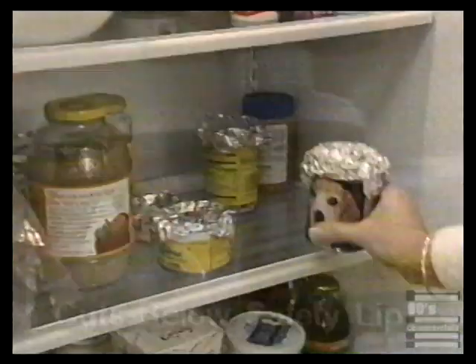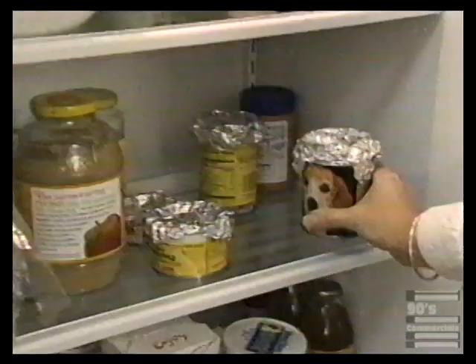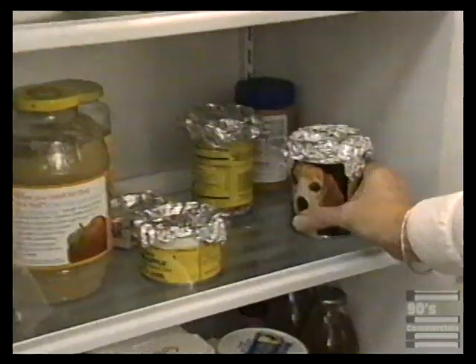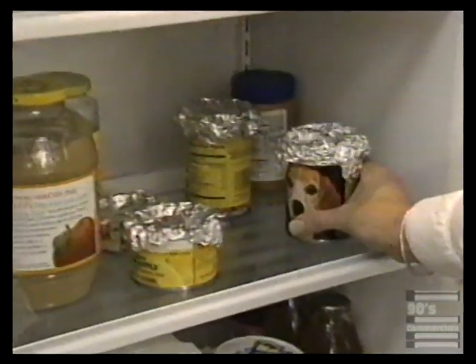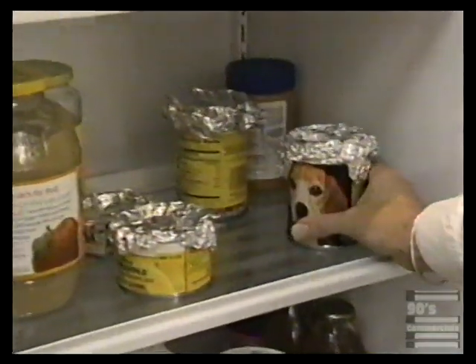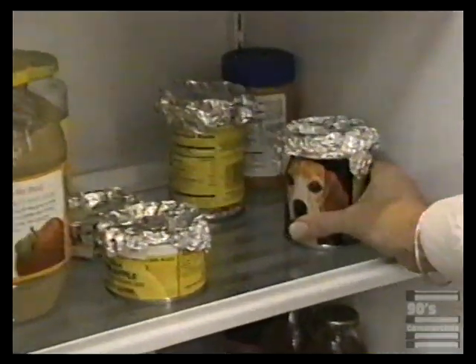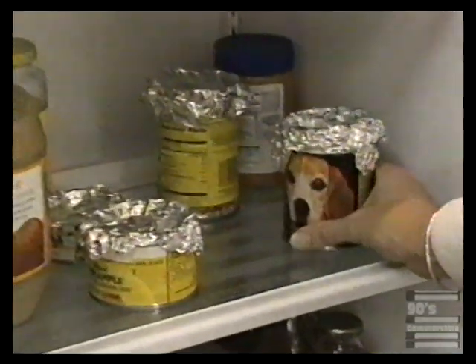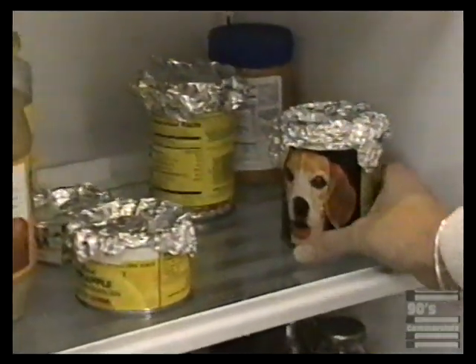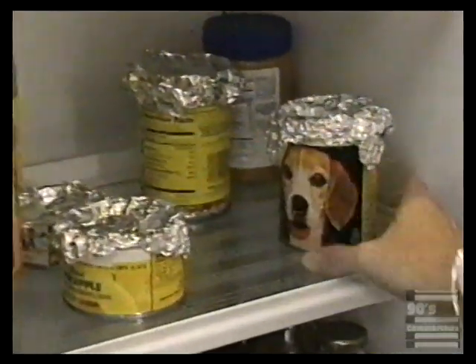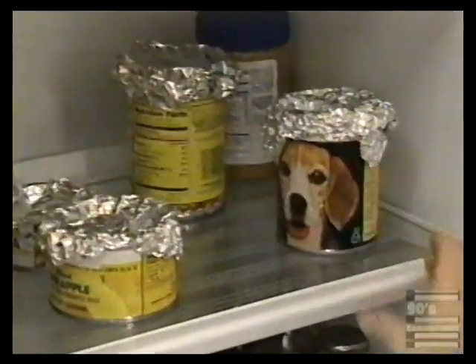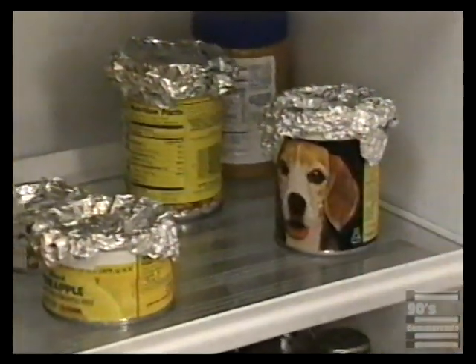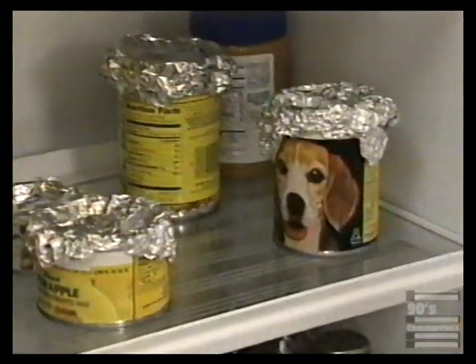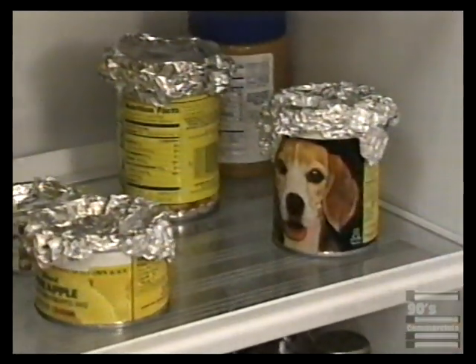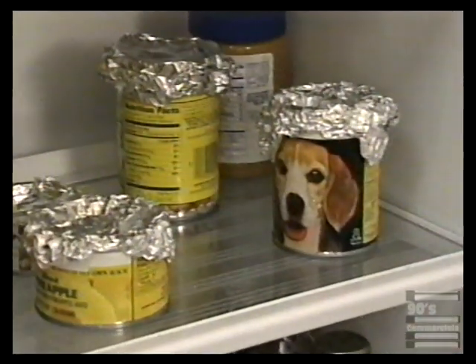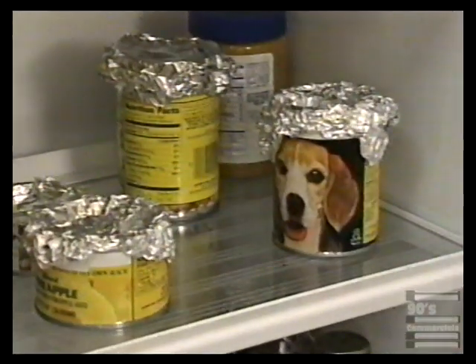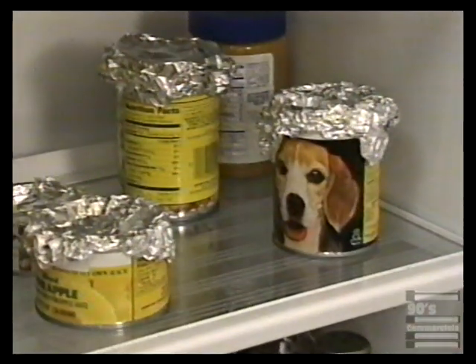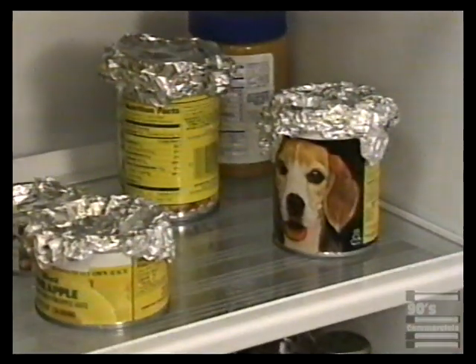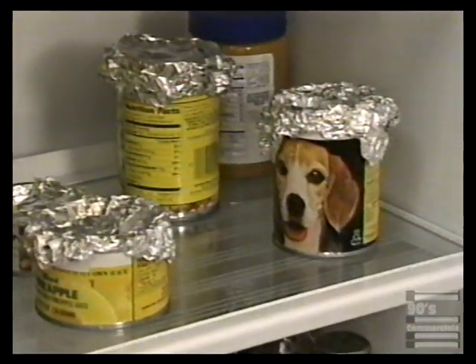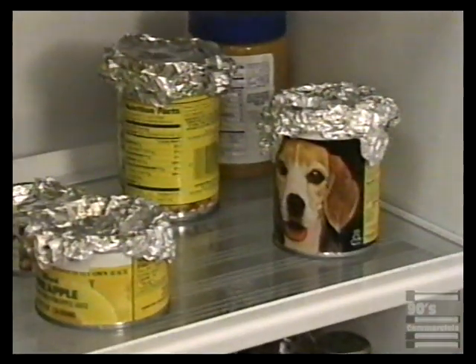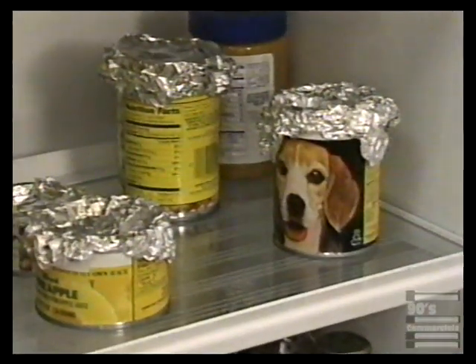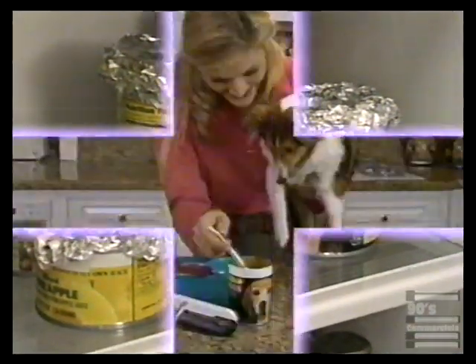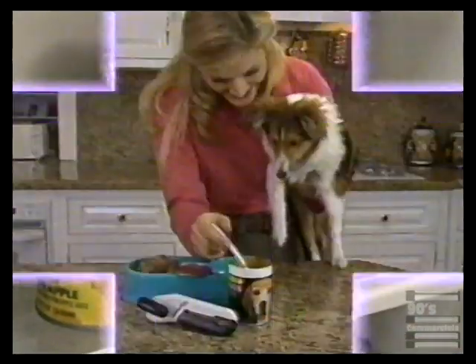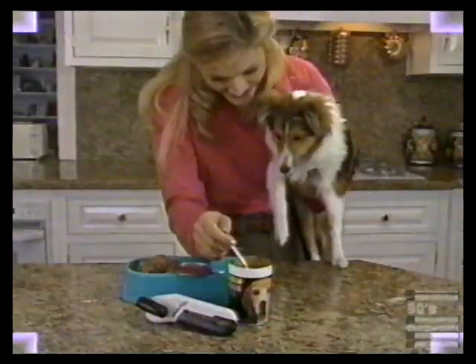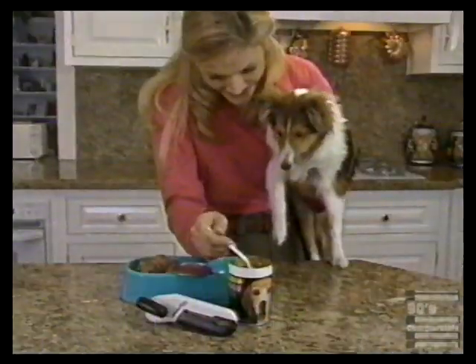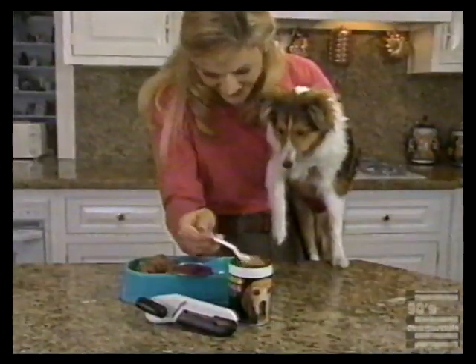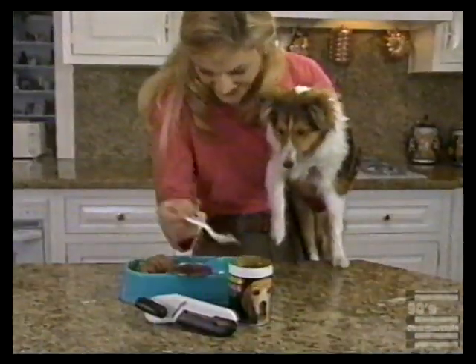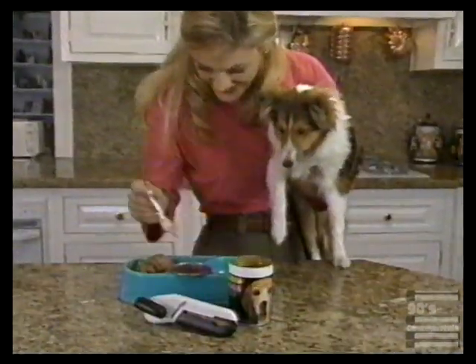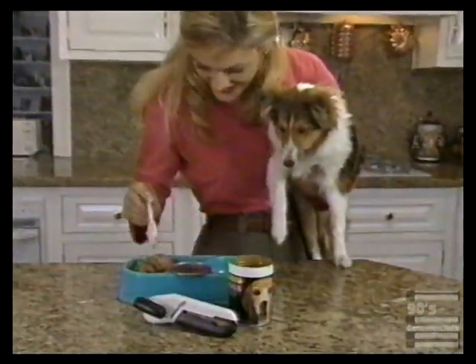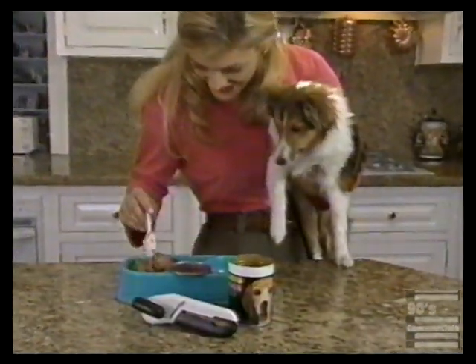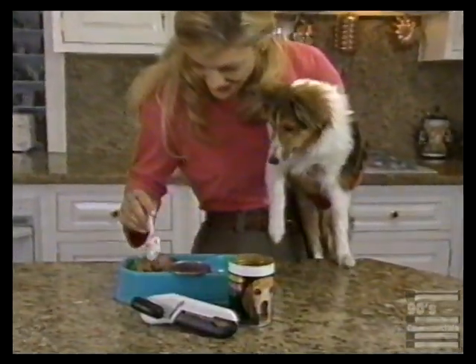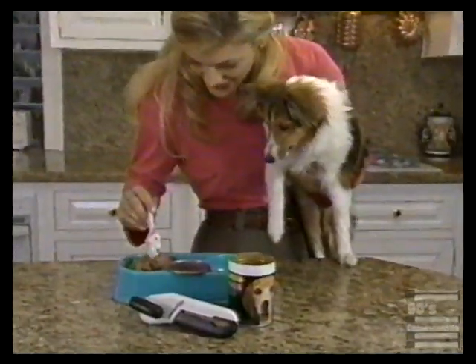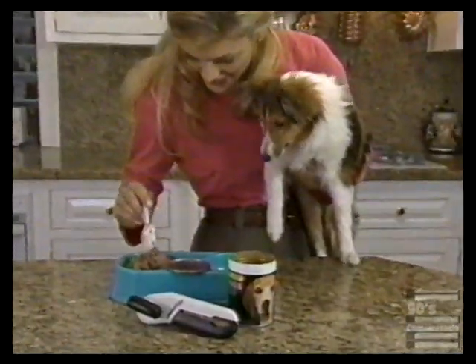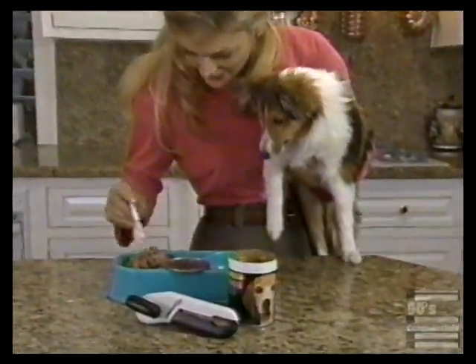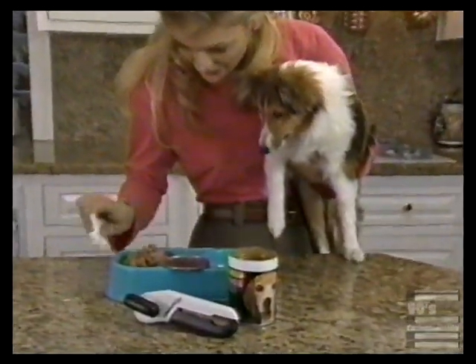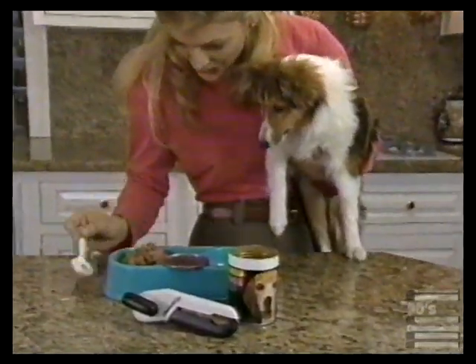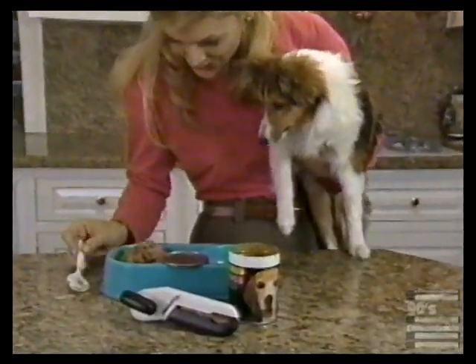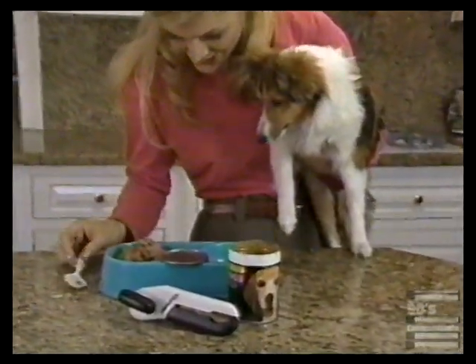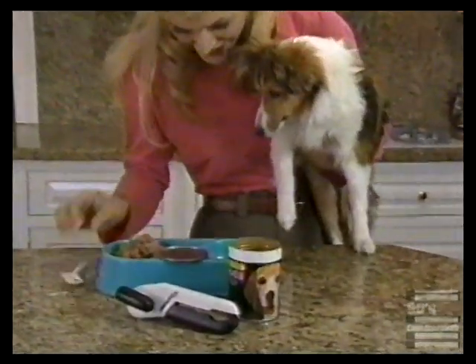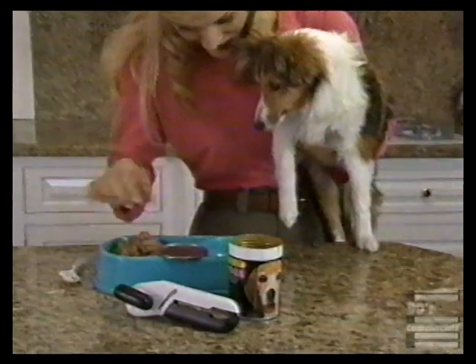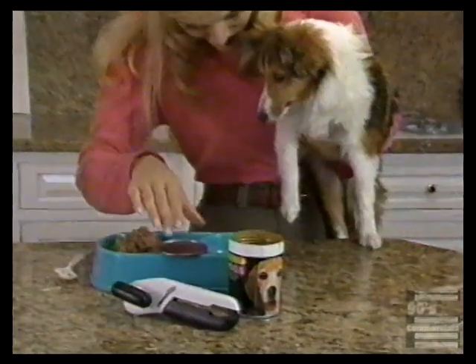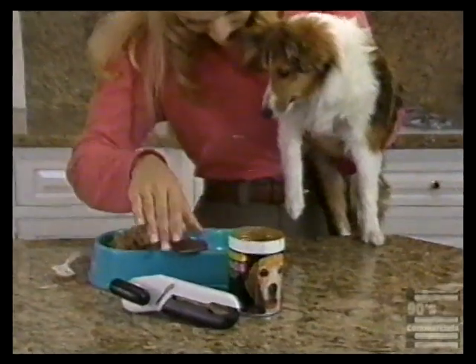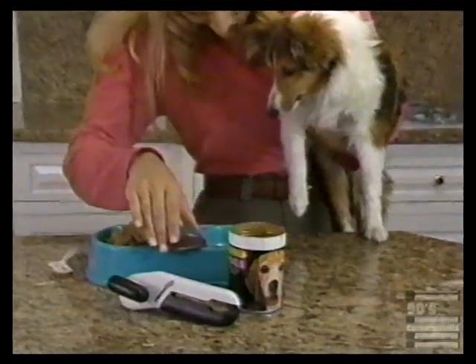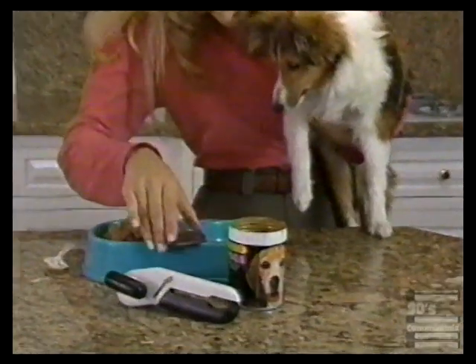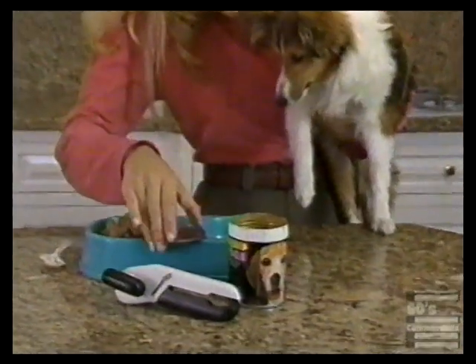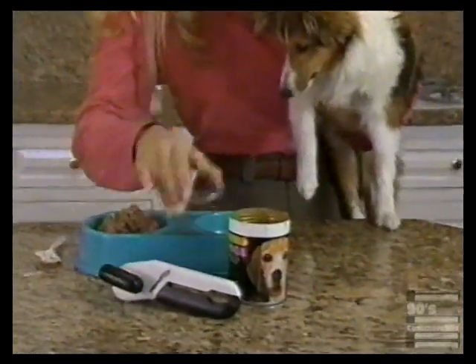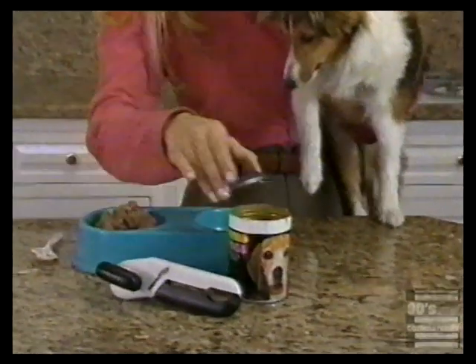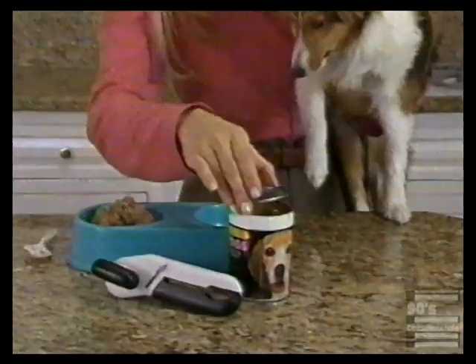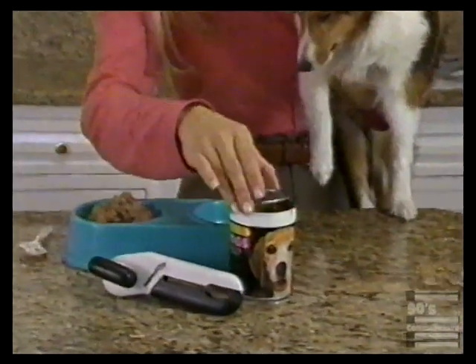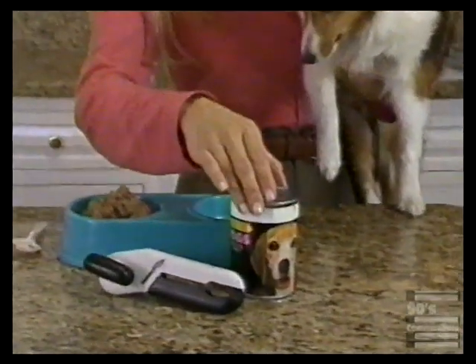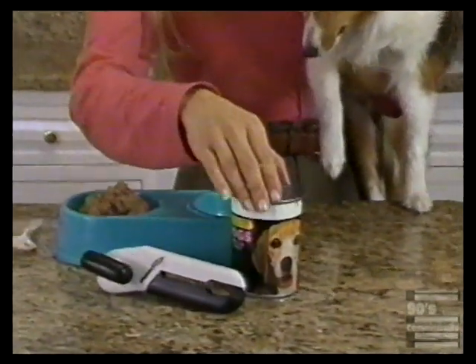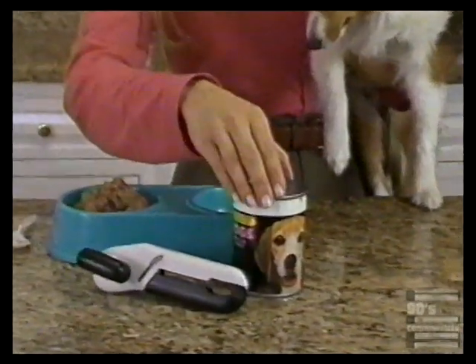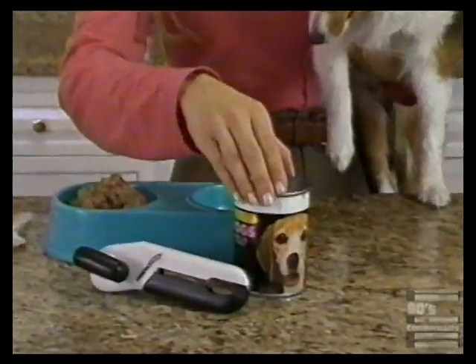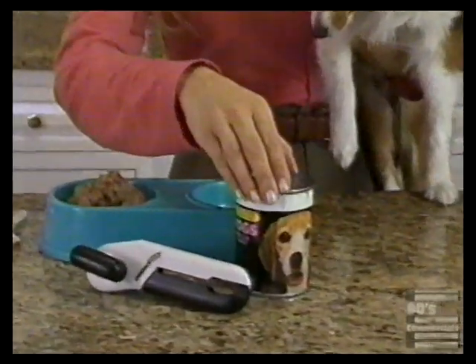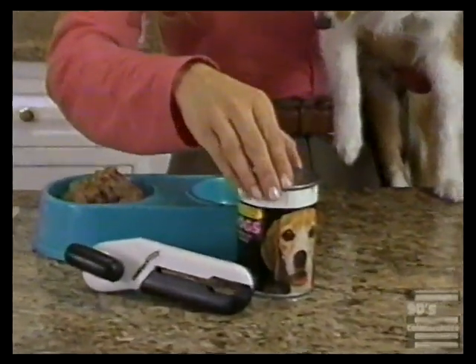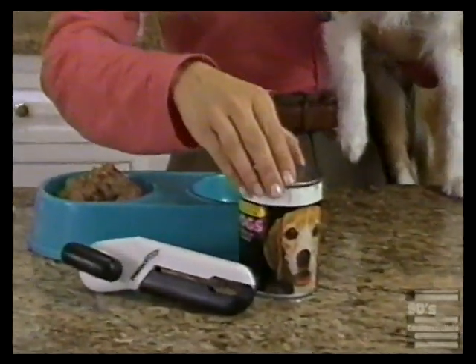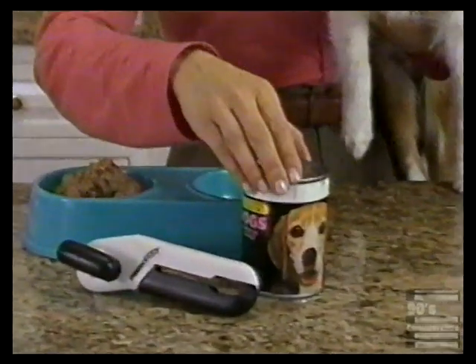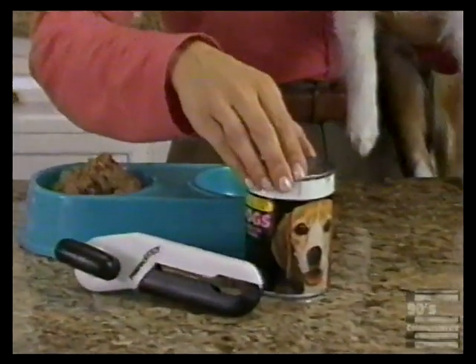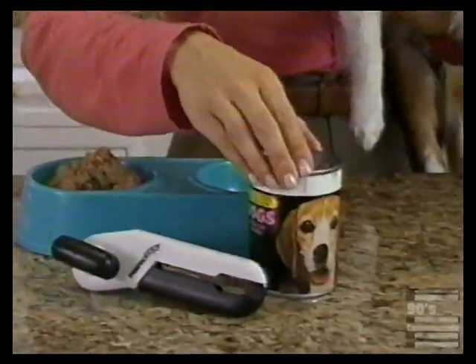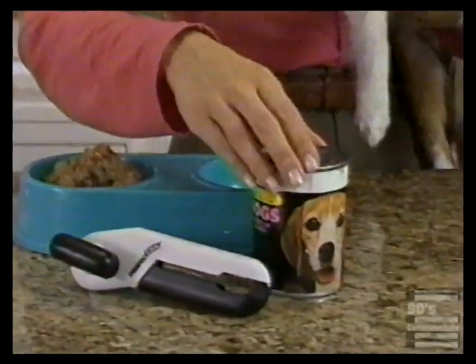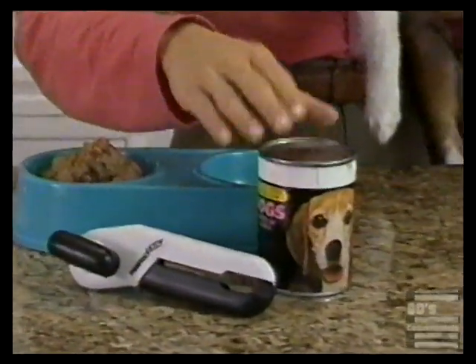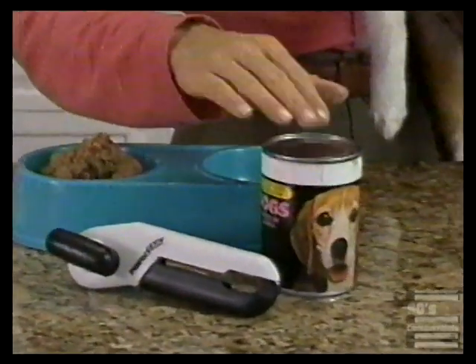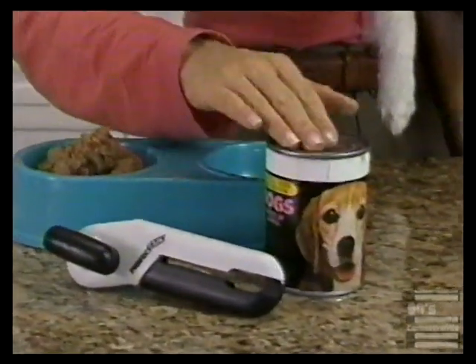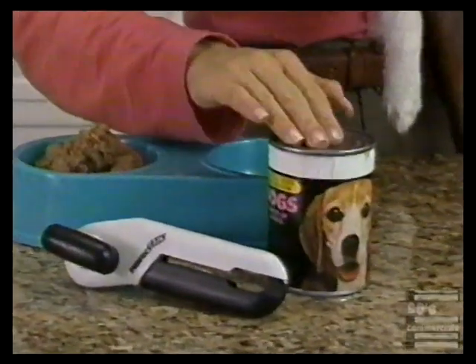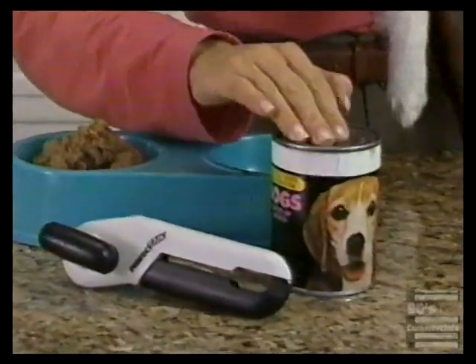Tired of tin foil covers on leftovers? Perfect Can's lid rests safely on top of the can — perfect for saving leftover portions from any can.